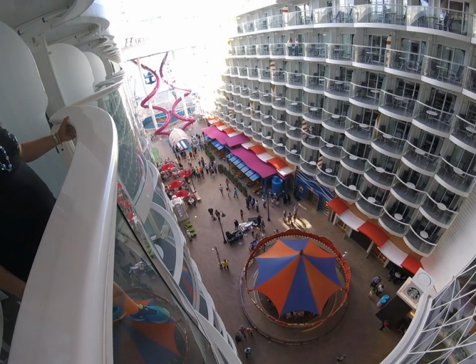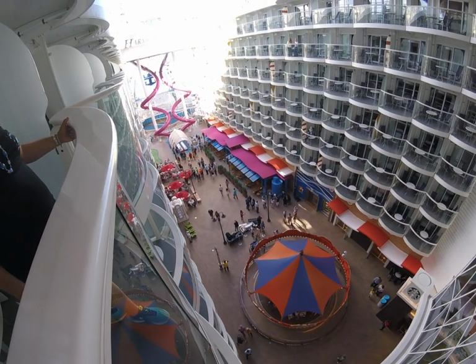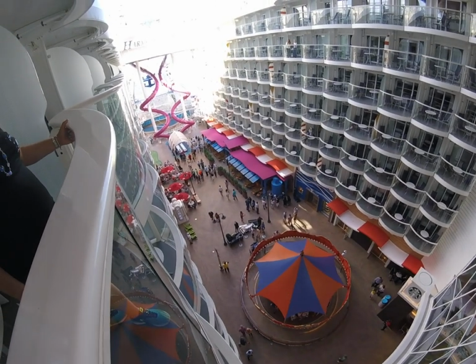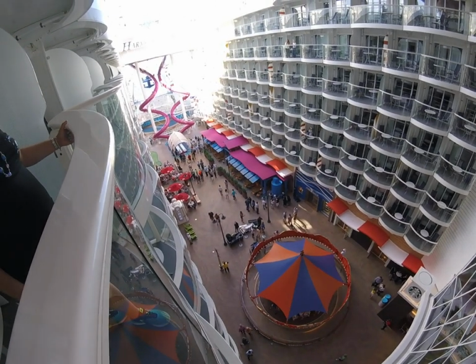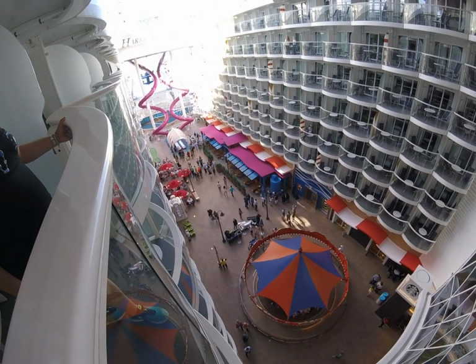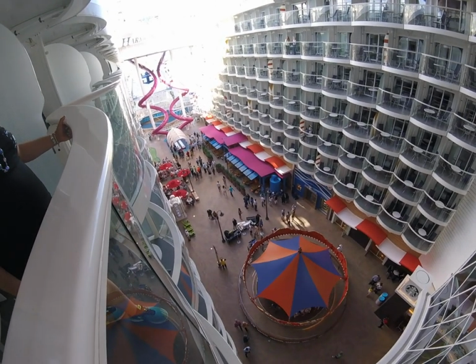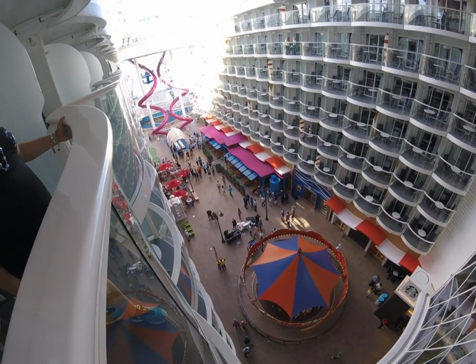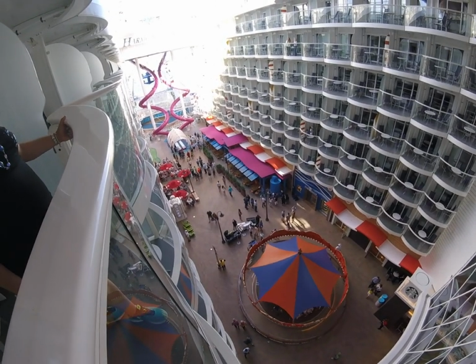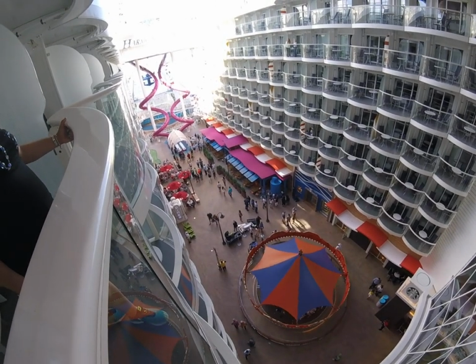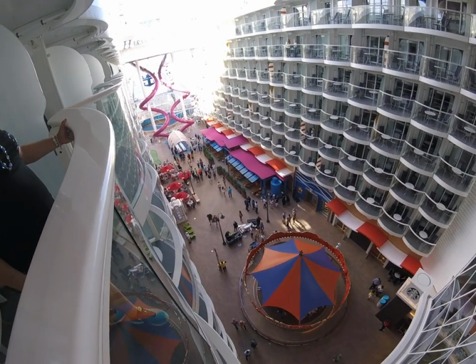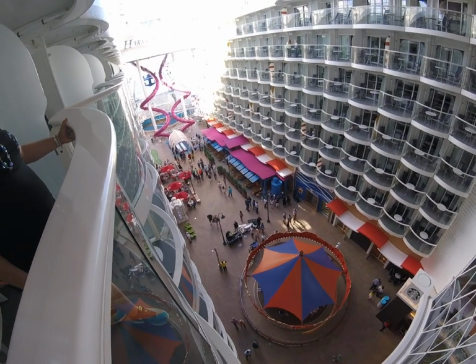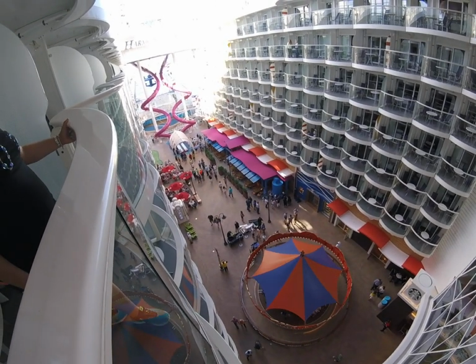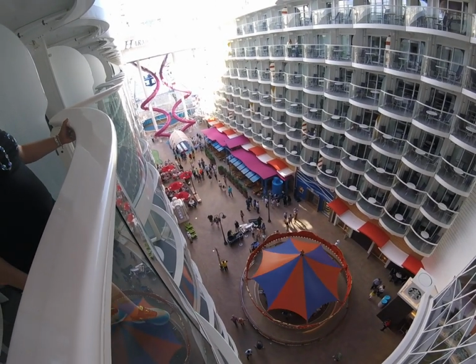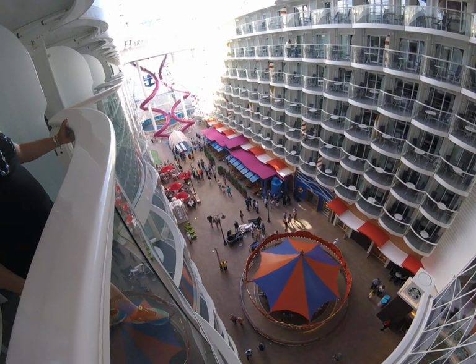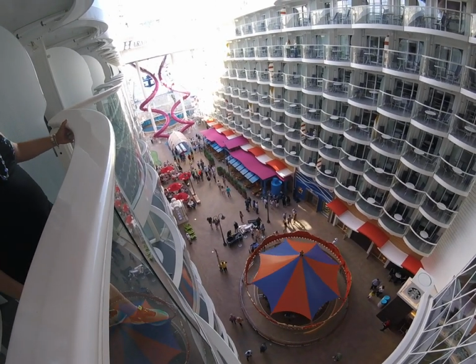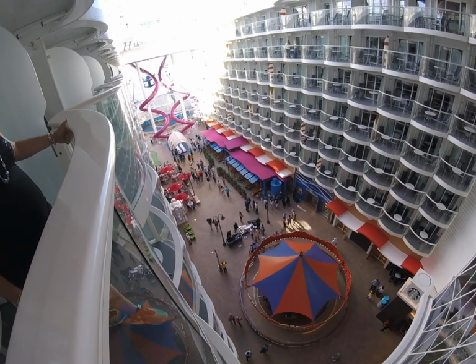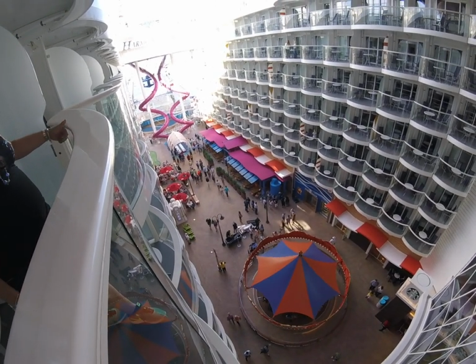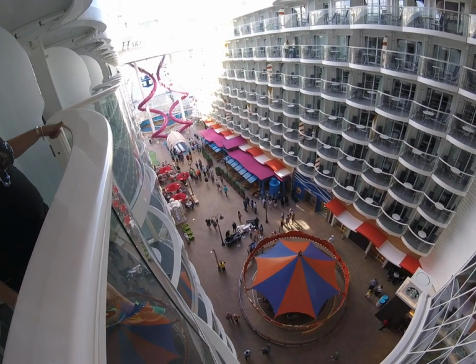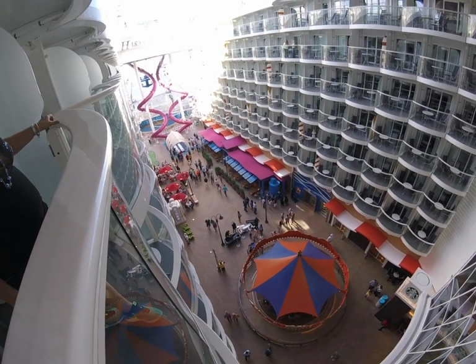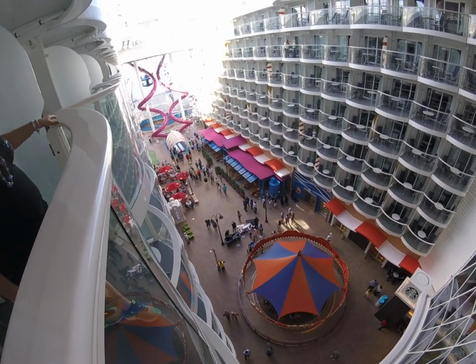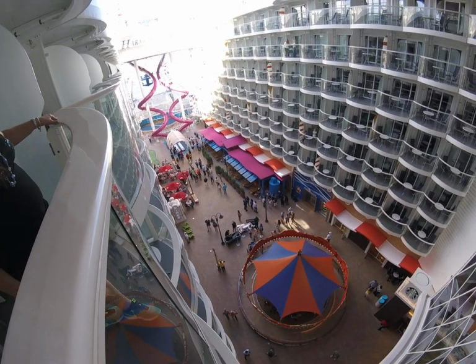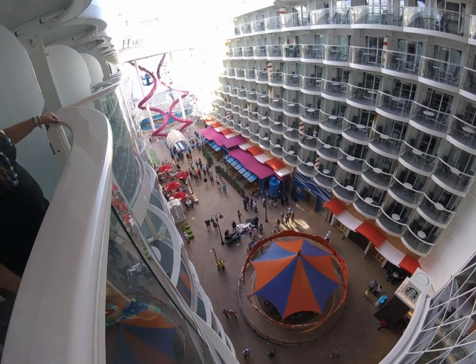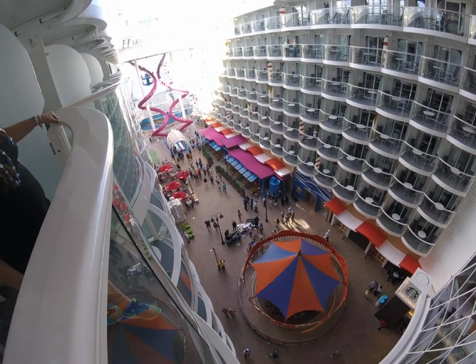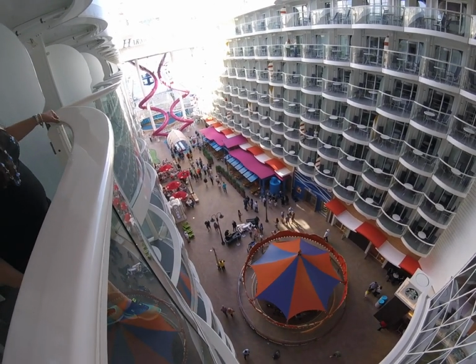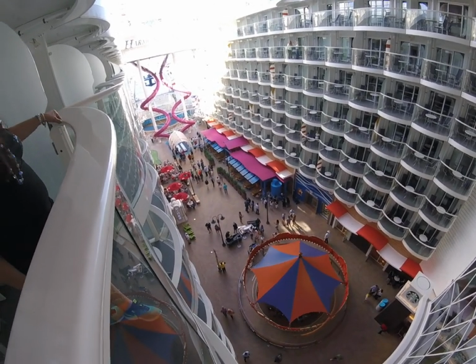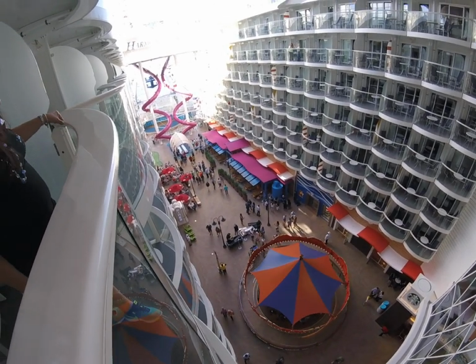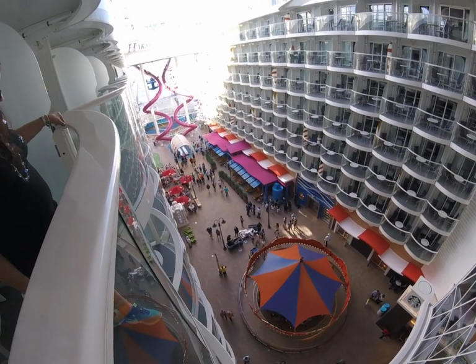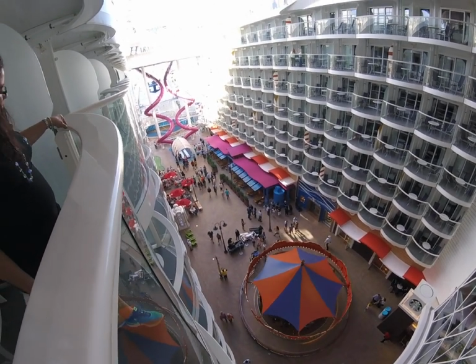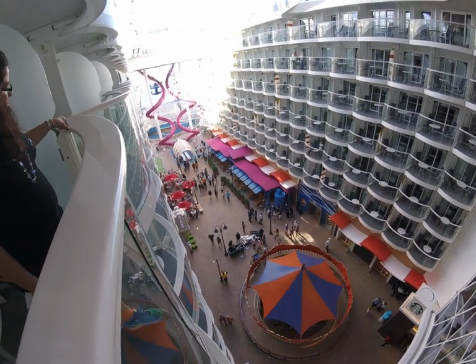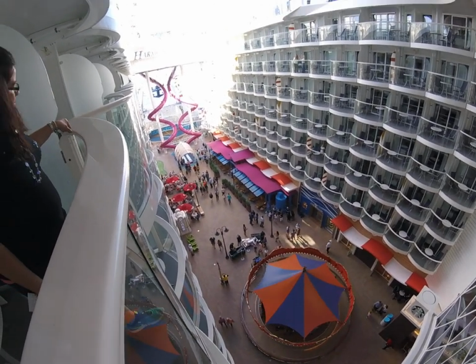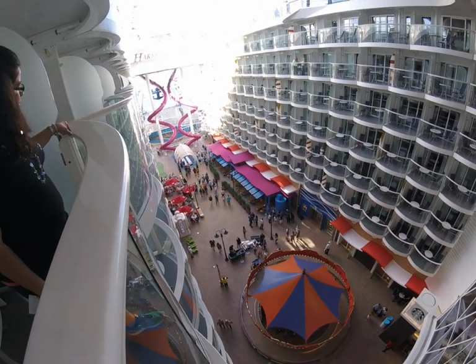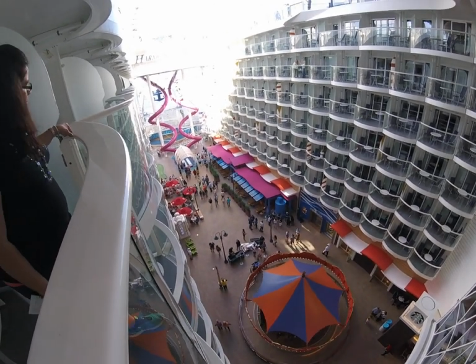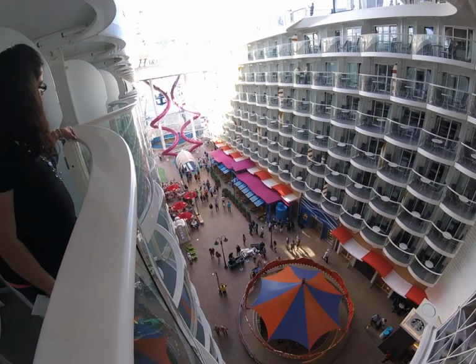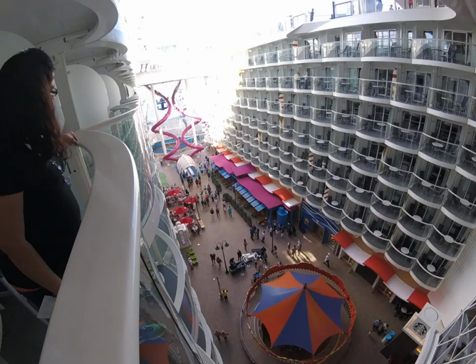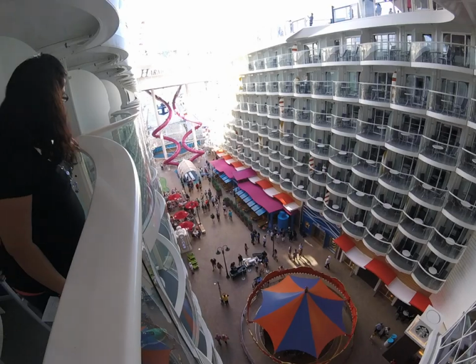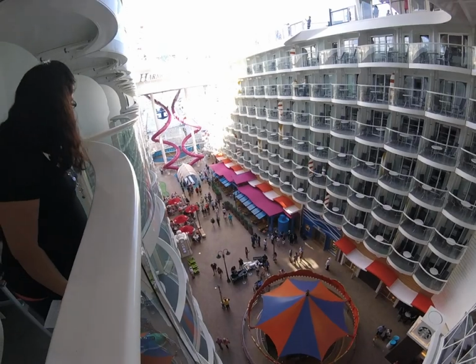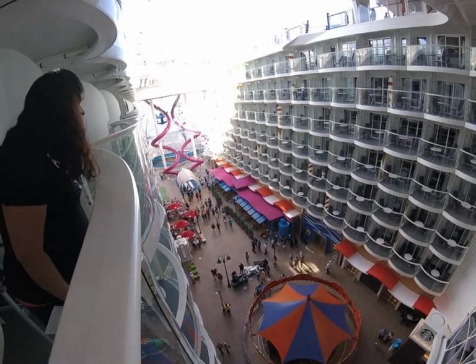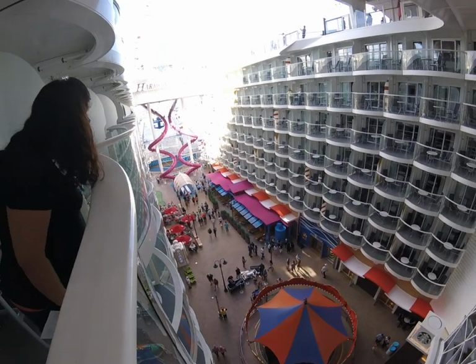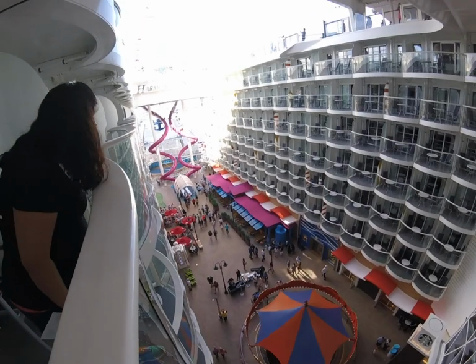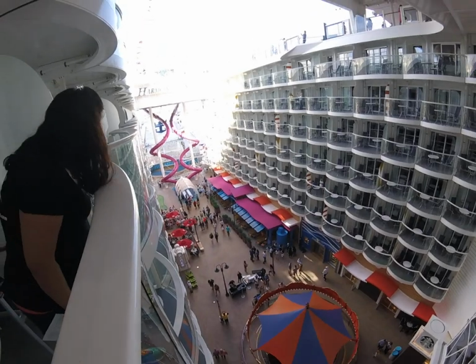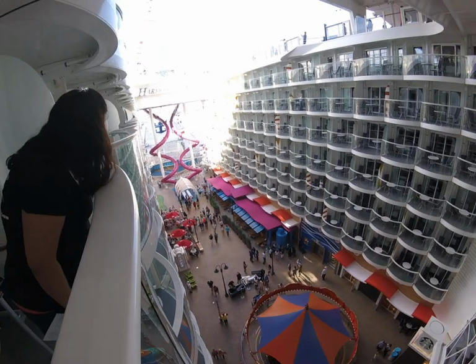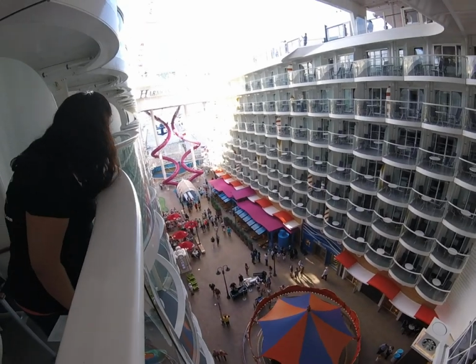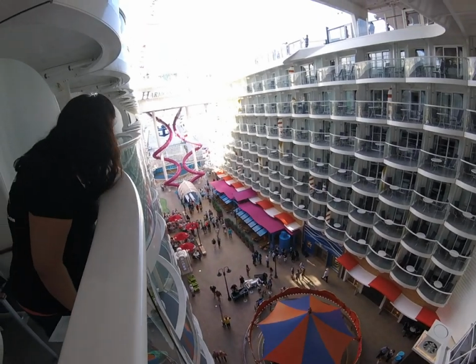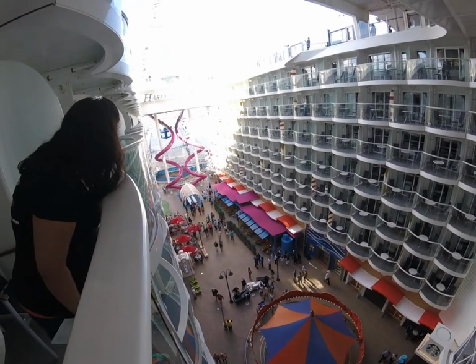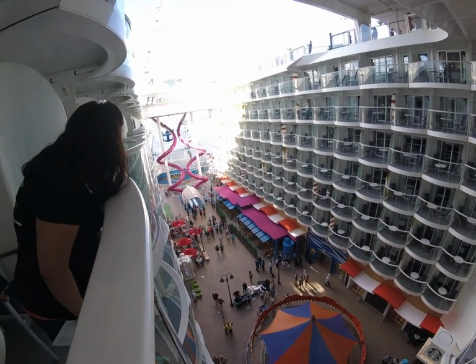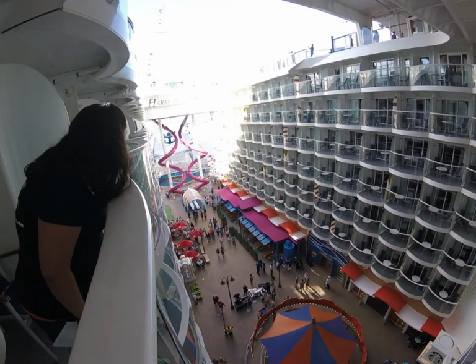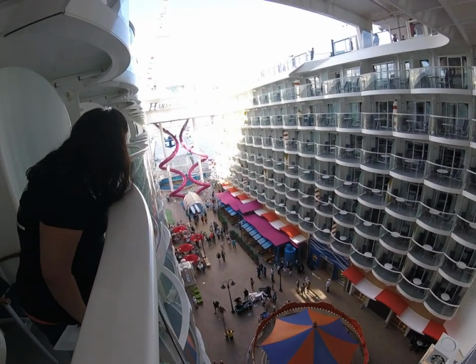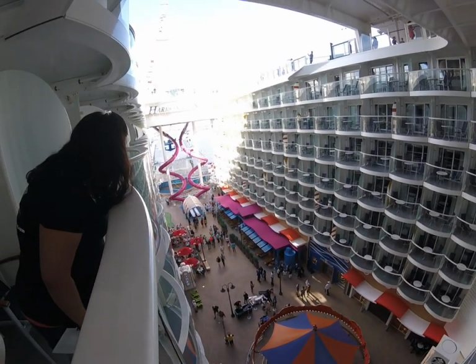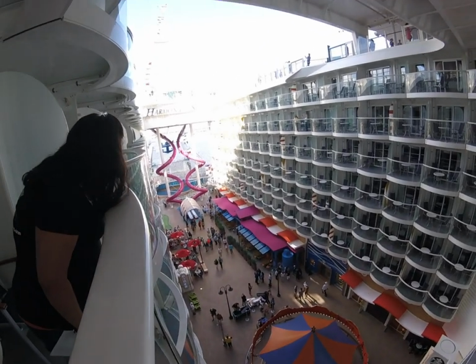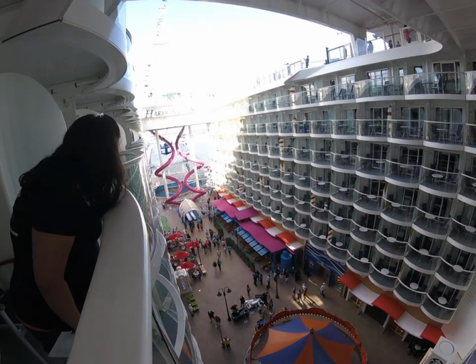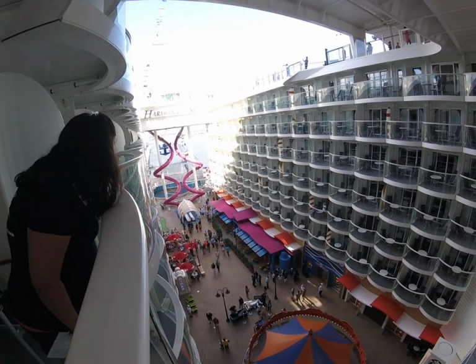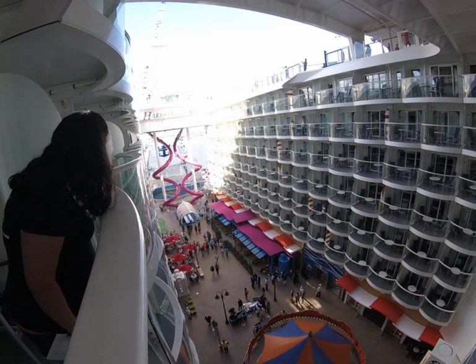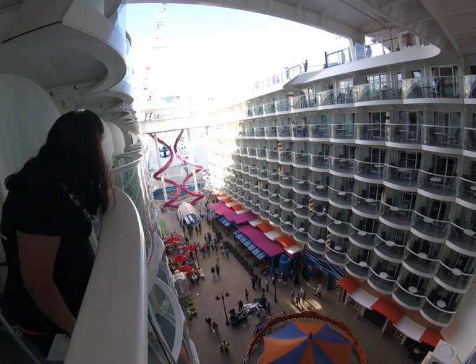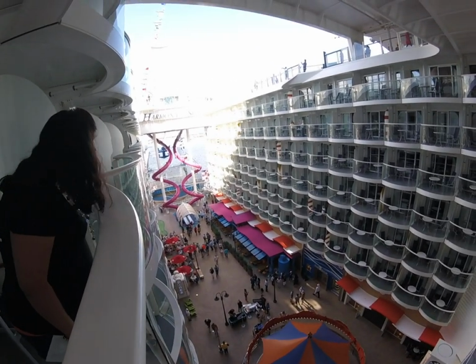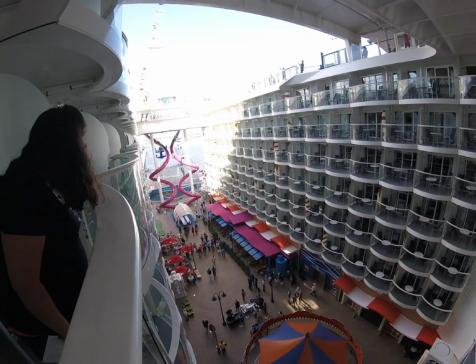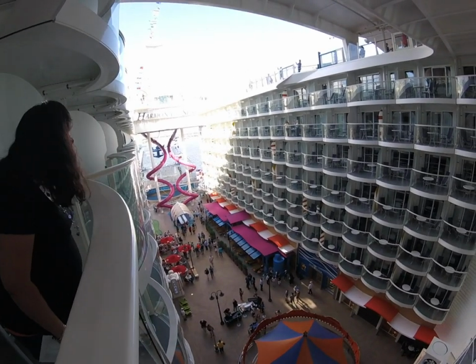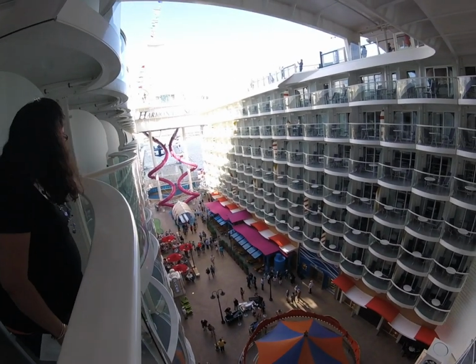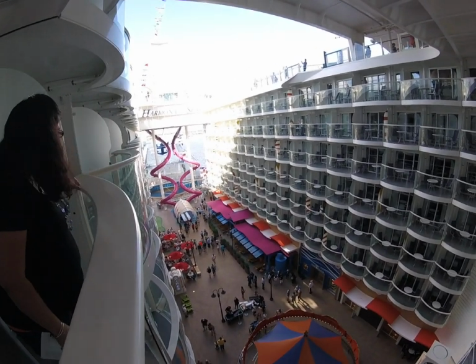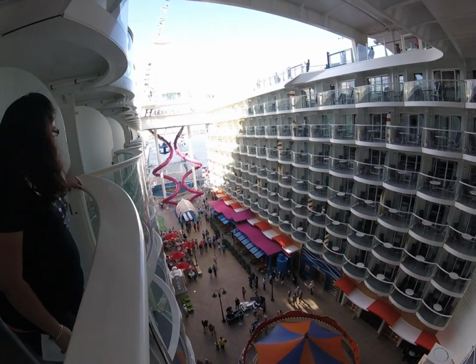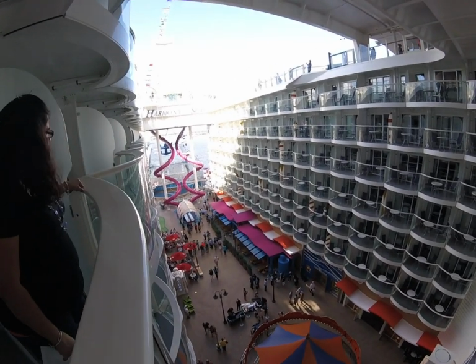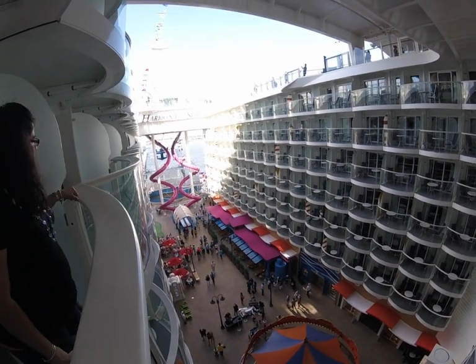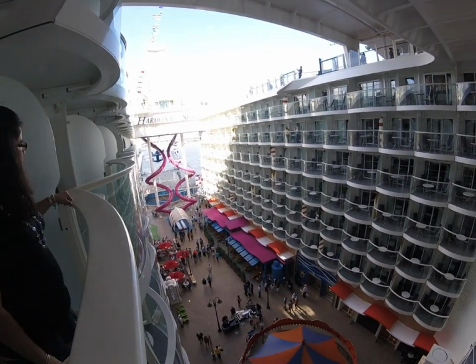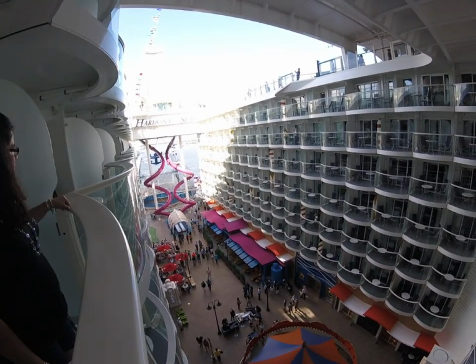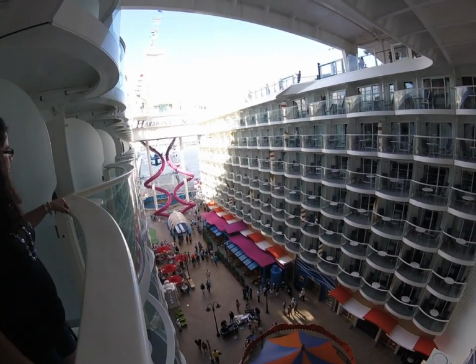Looks like Johnny Rockets down there. Café and all the food. And that is the brand new slide.